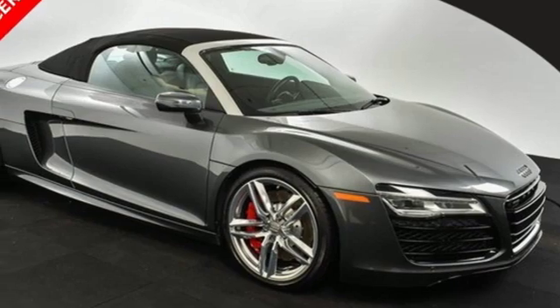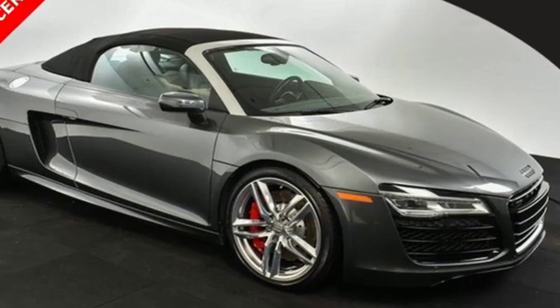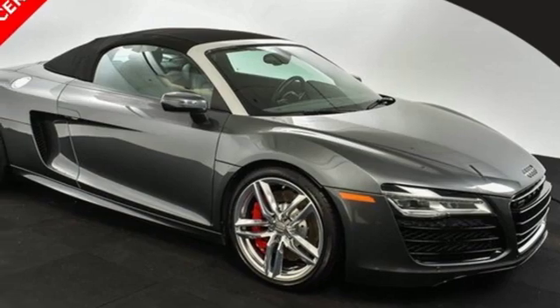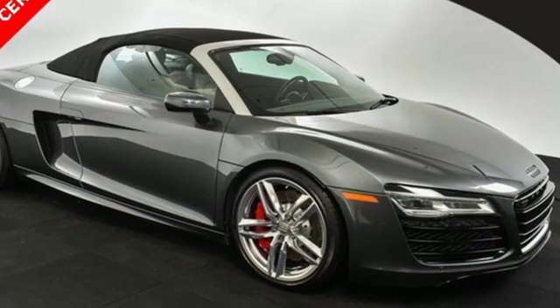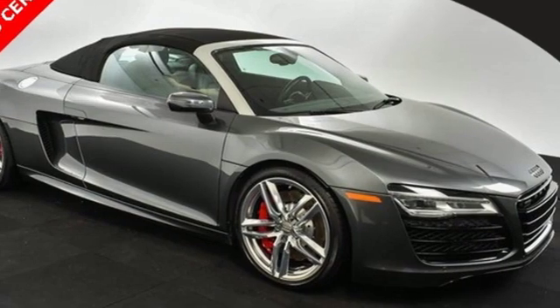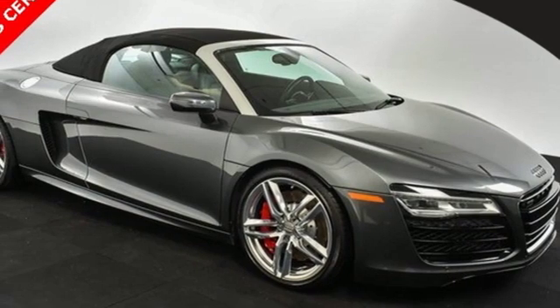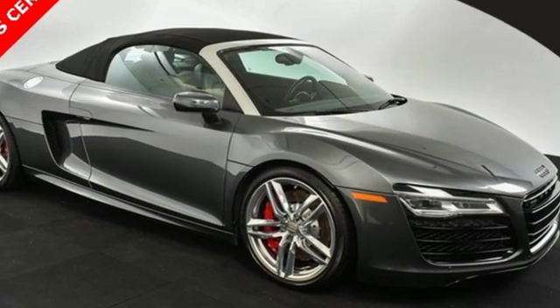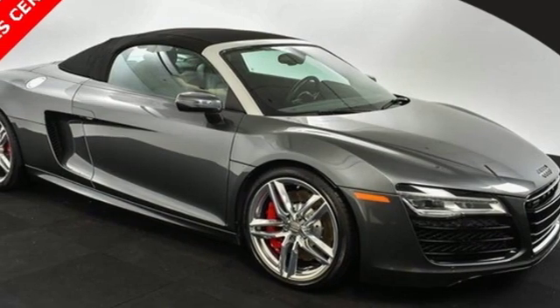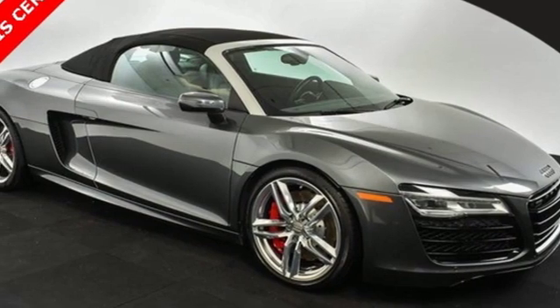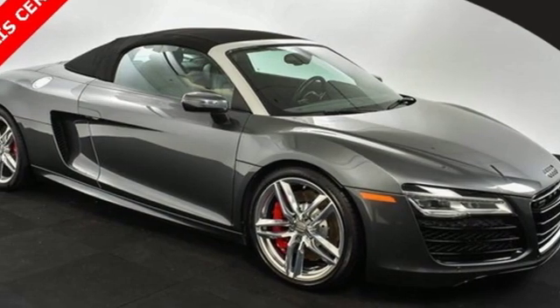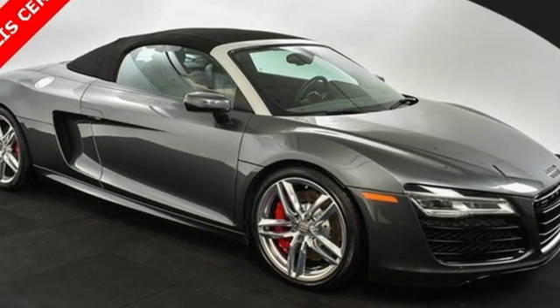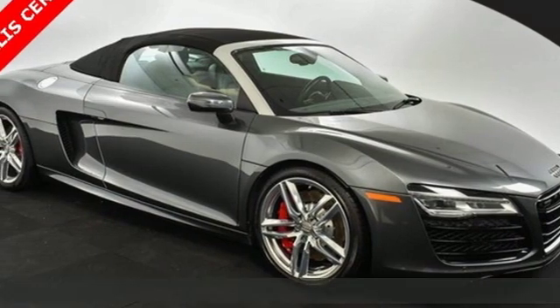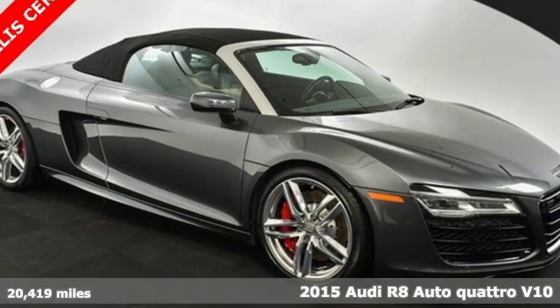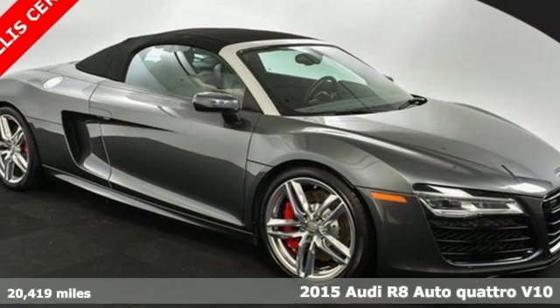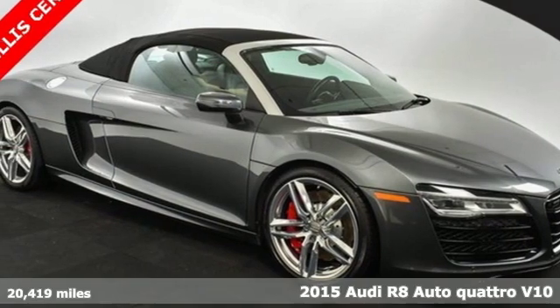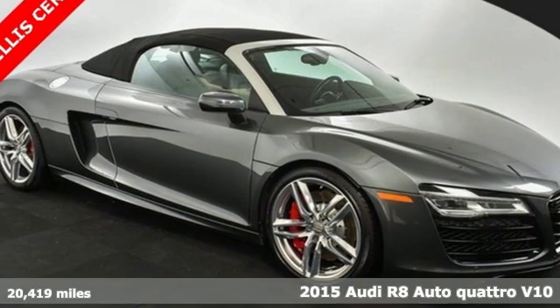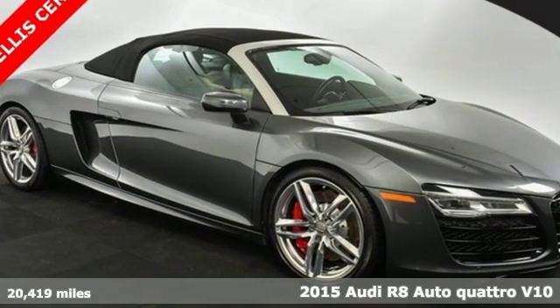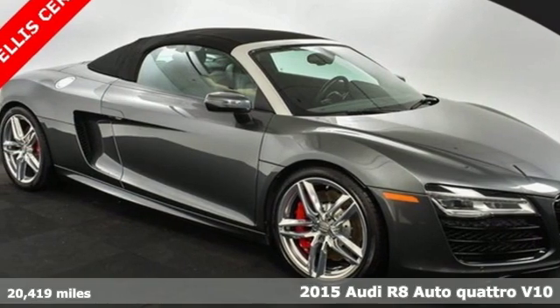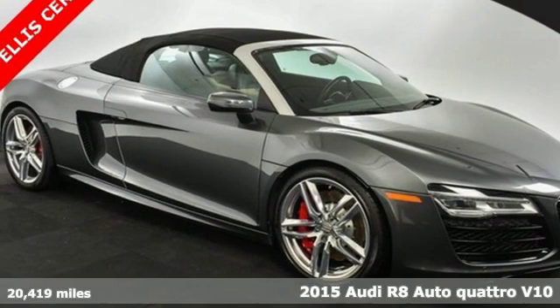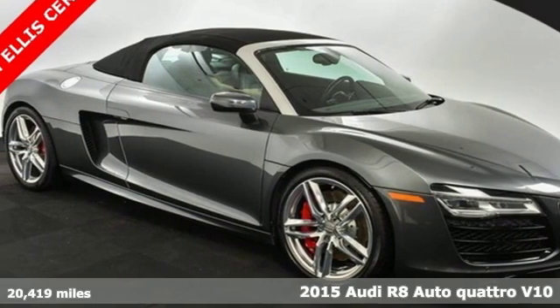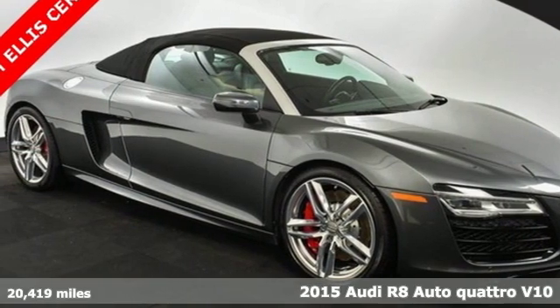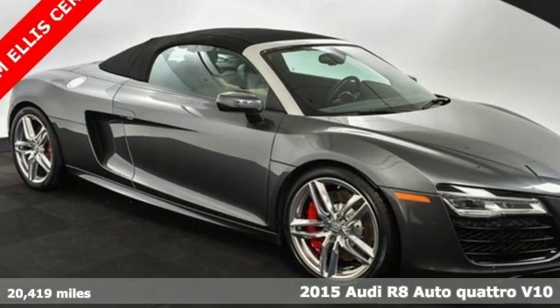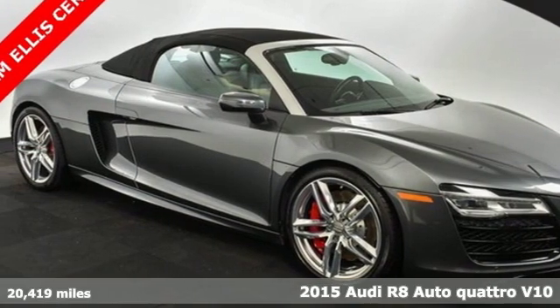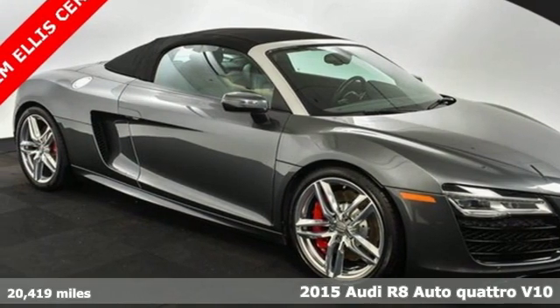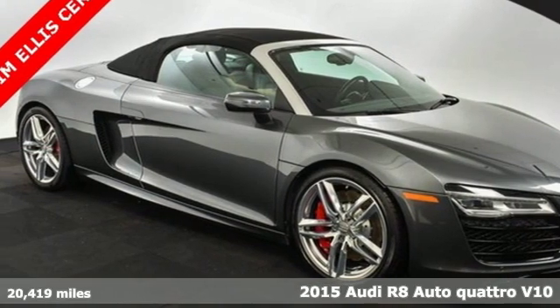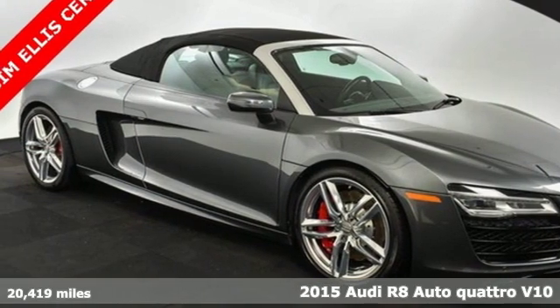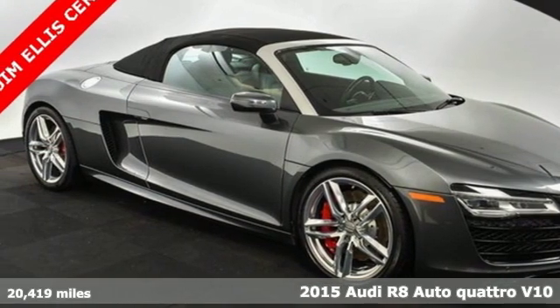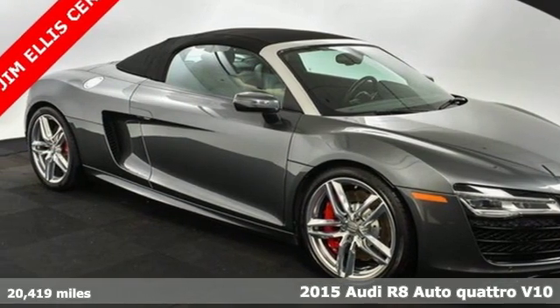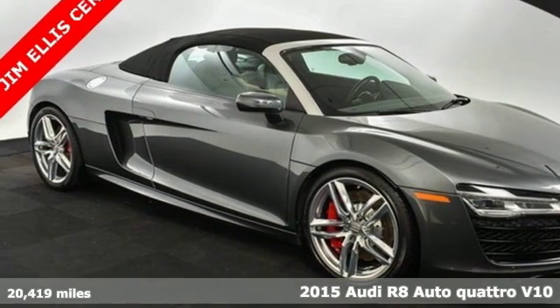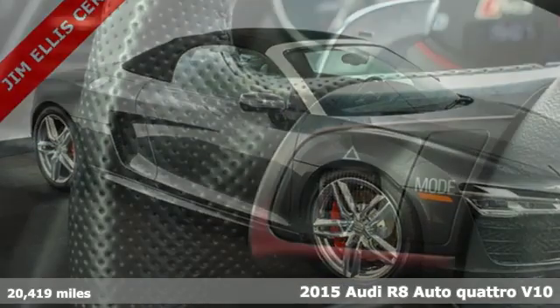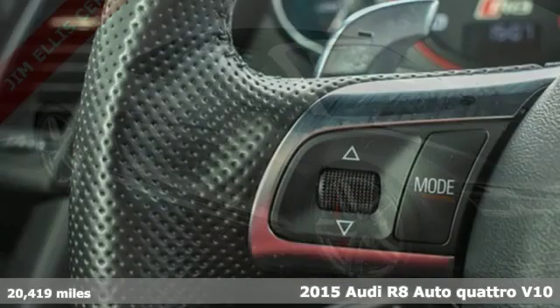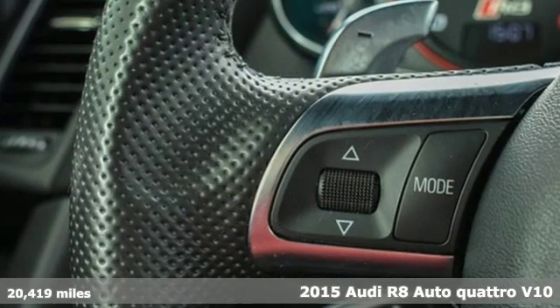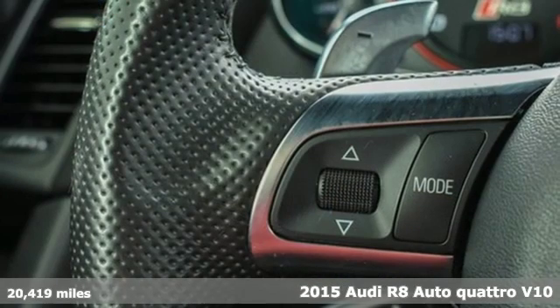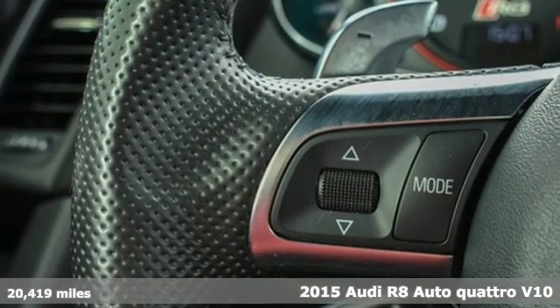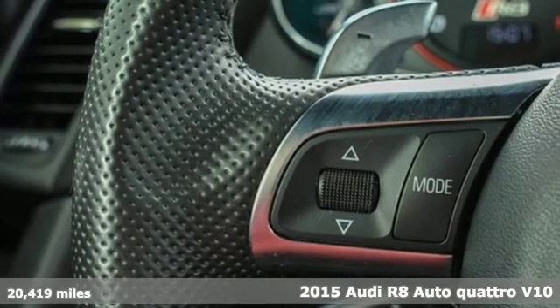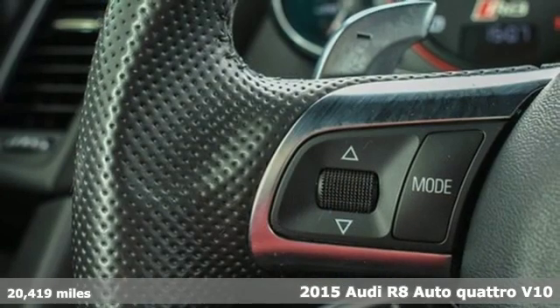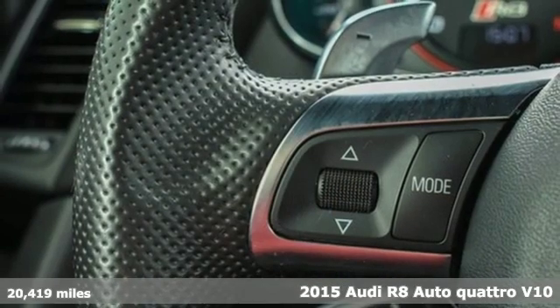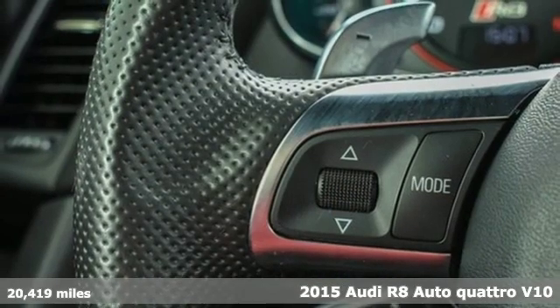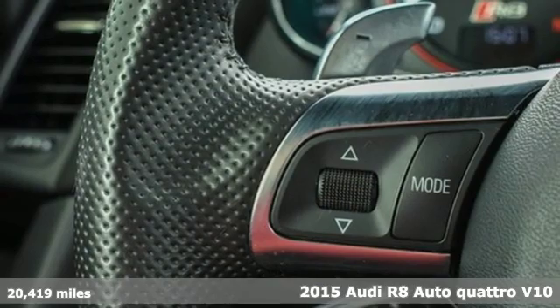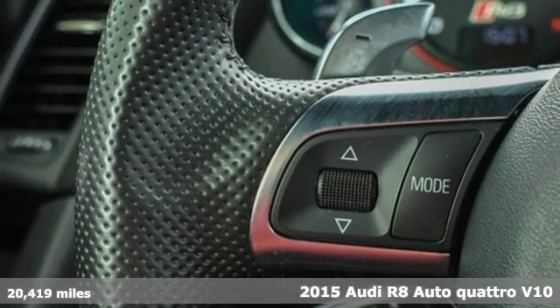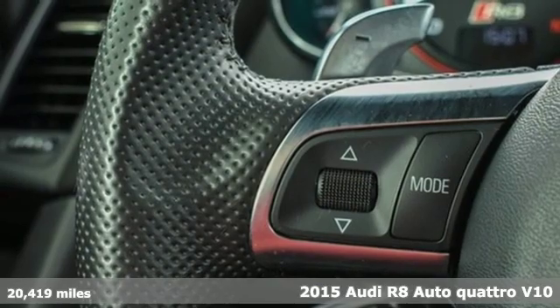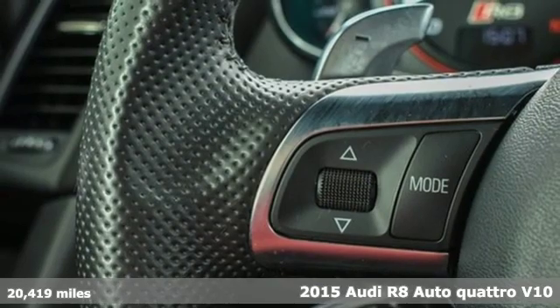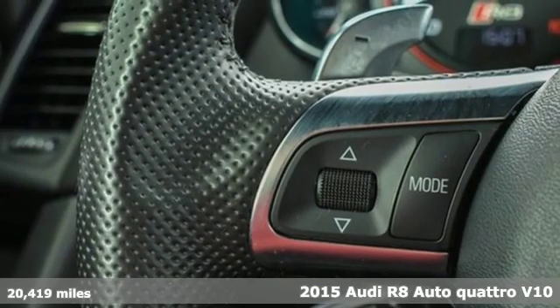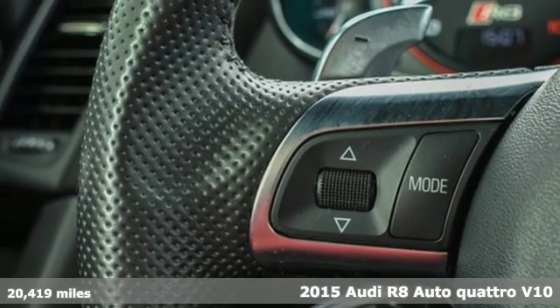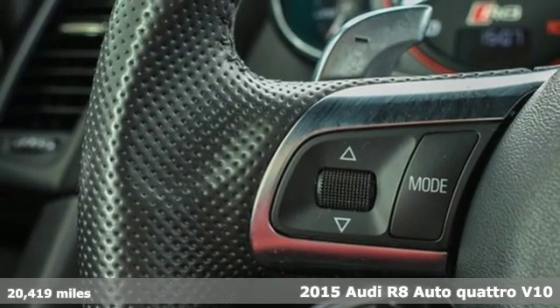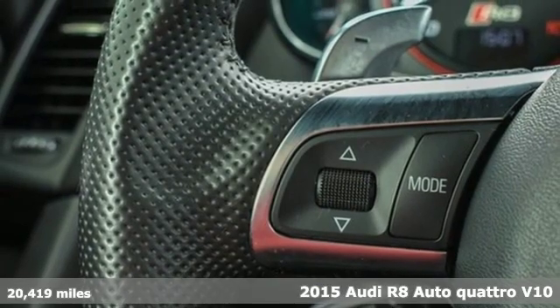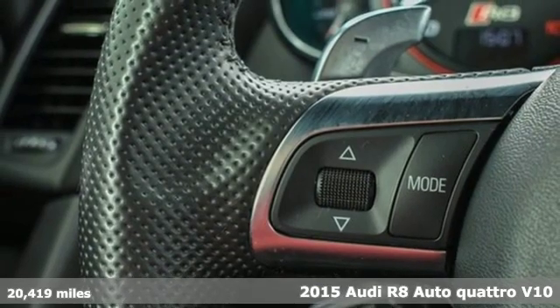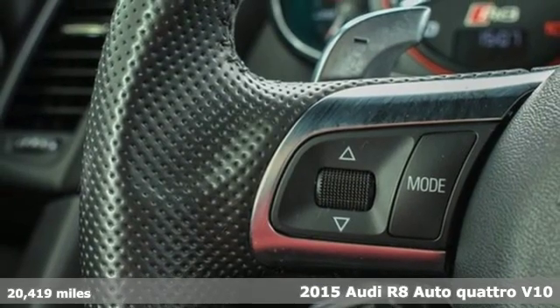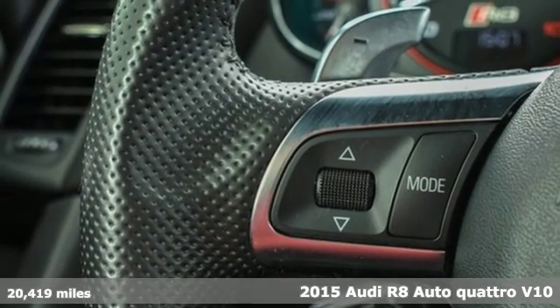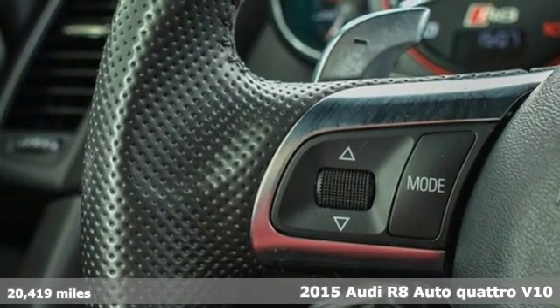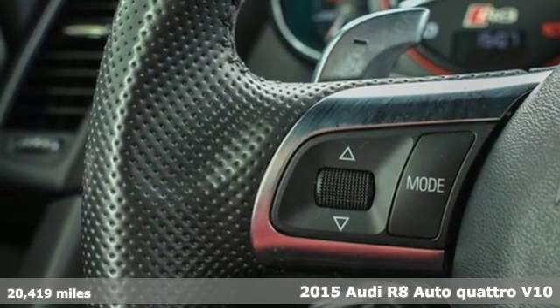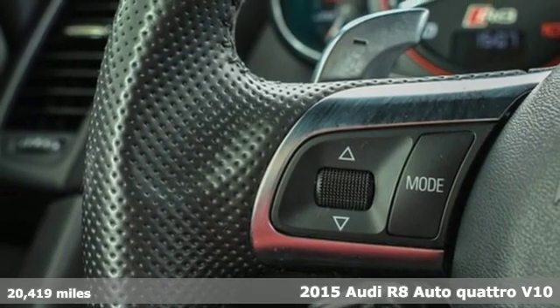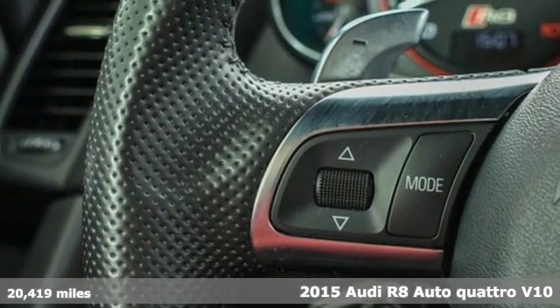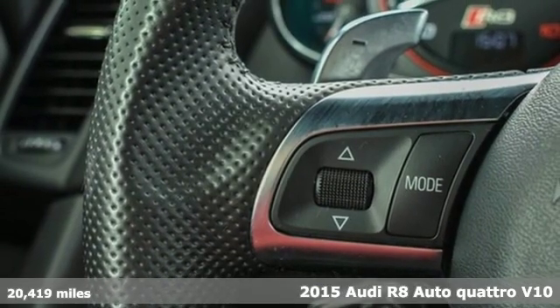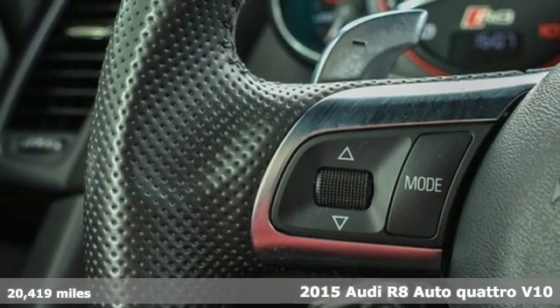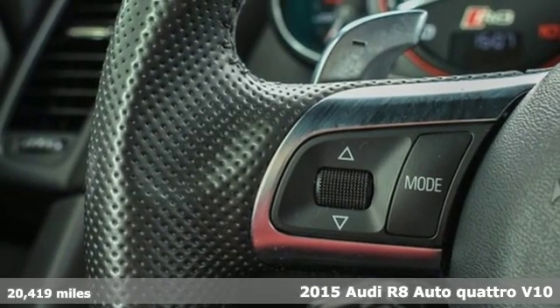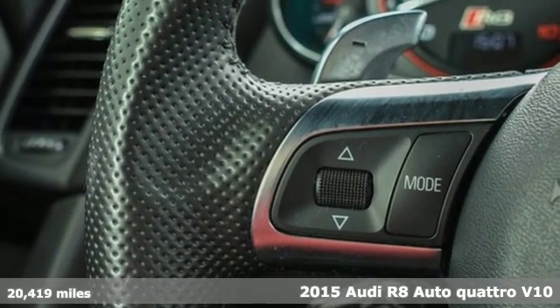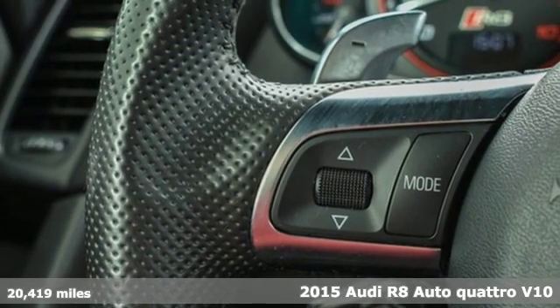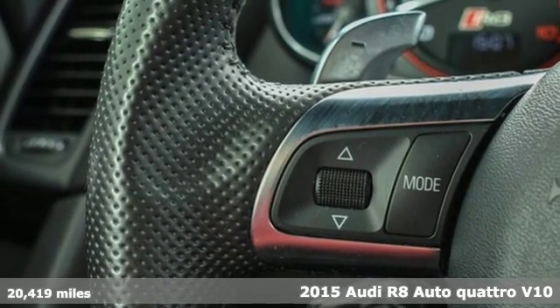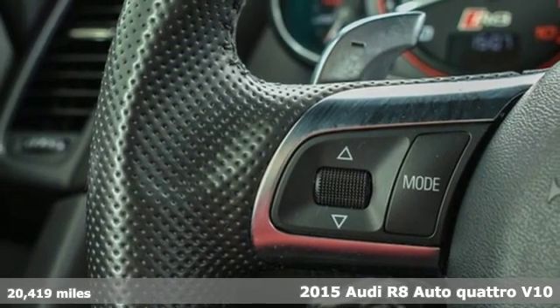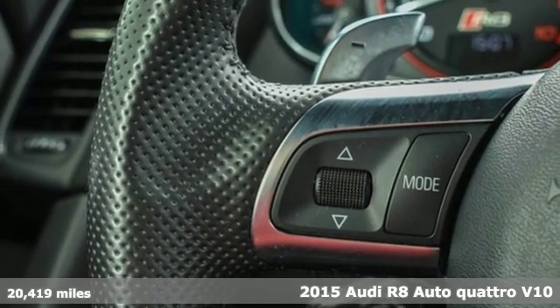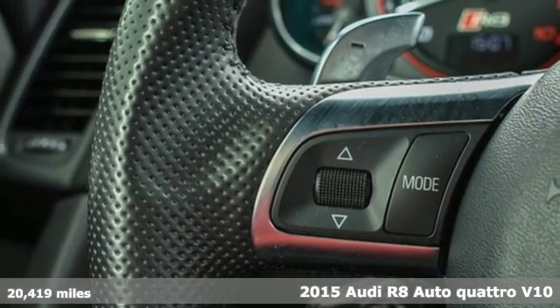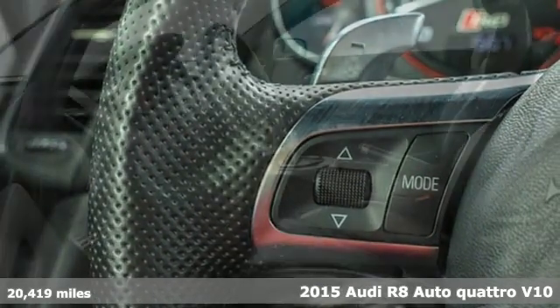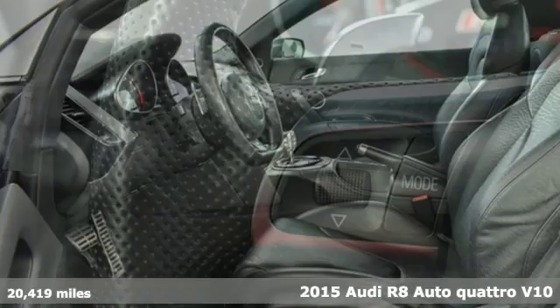Here's a 2015 Audi R8. Ready, set, thrill. It comes nicely equipped with features you'll love.